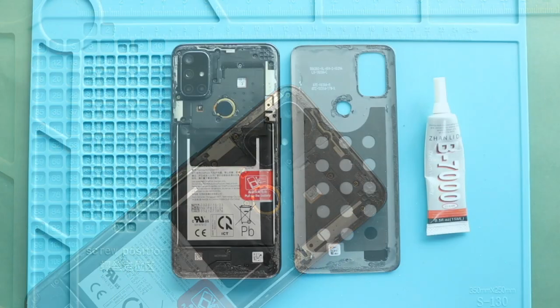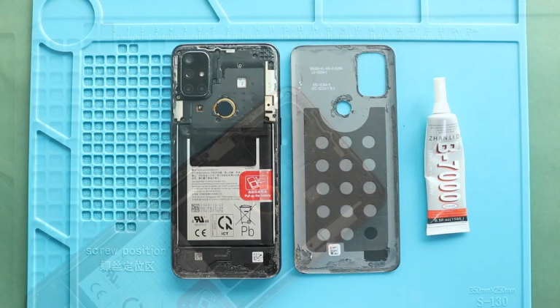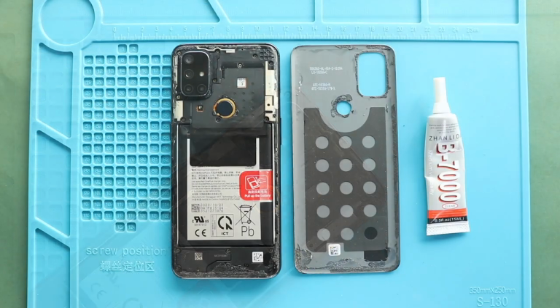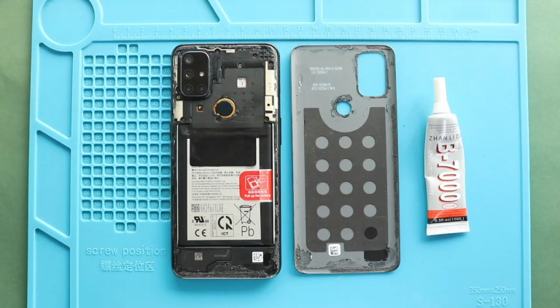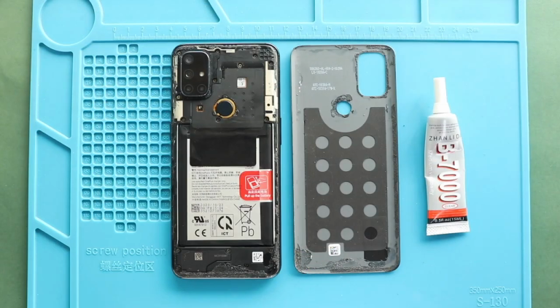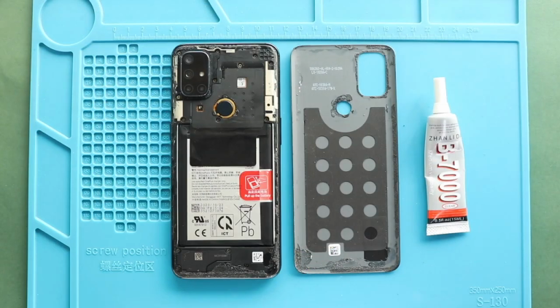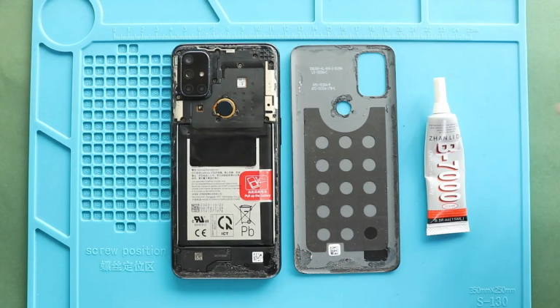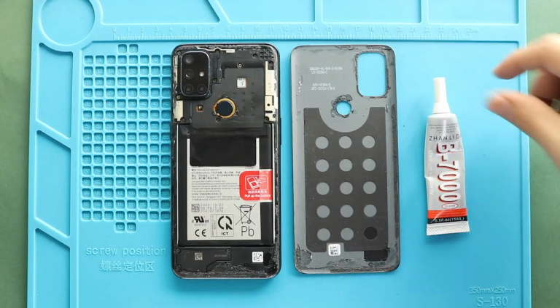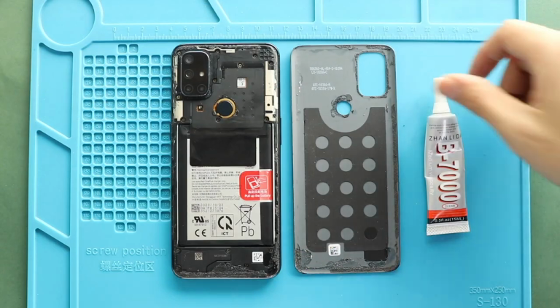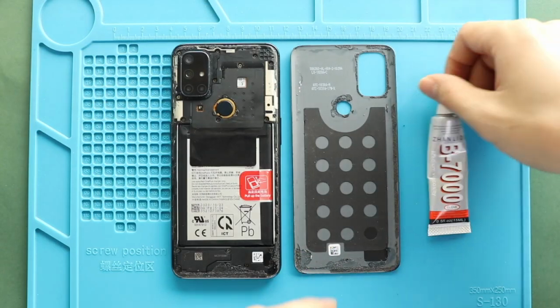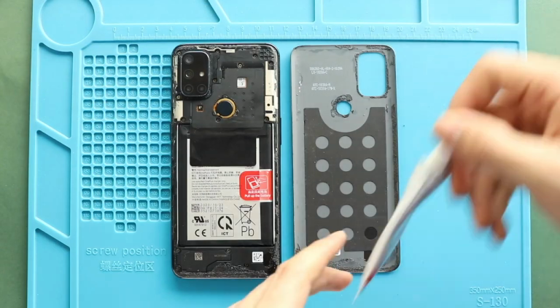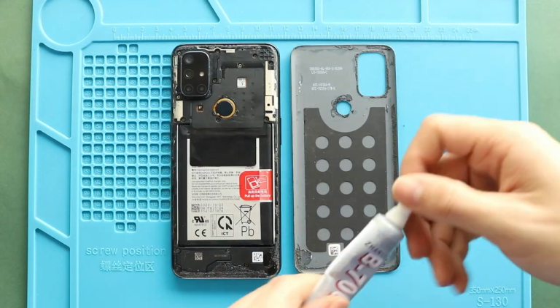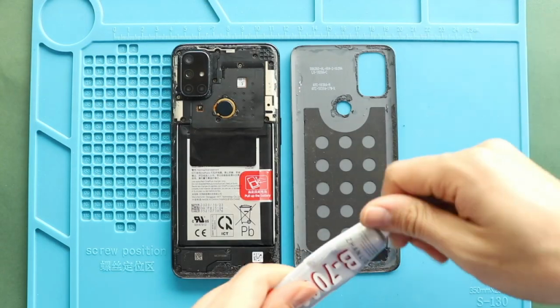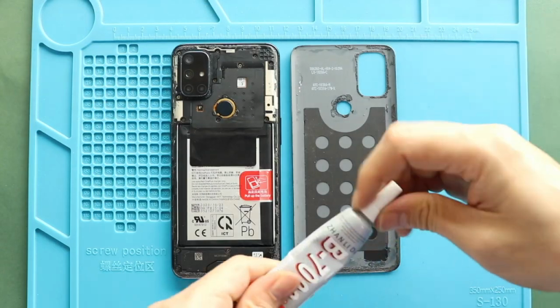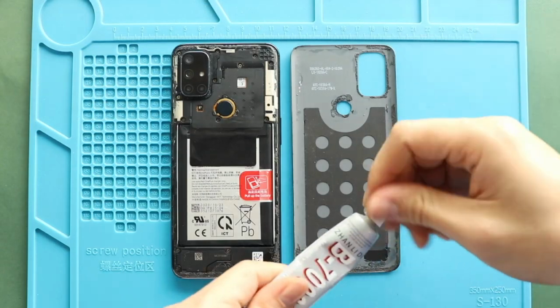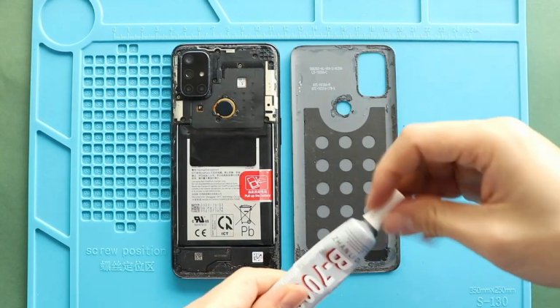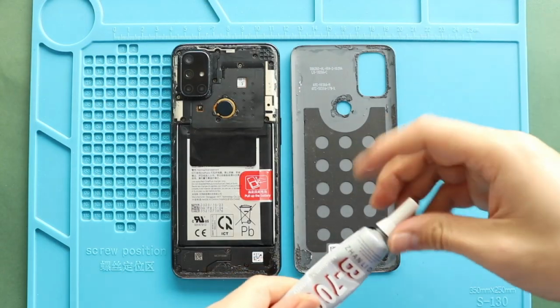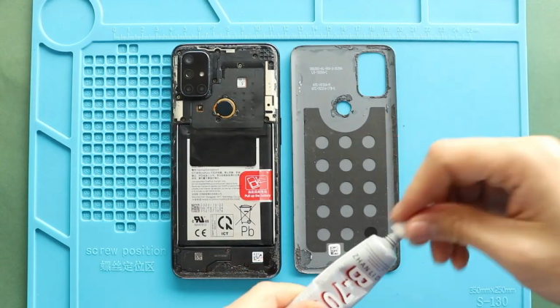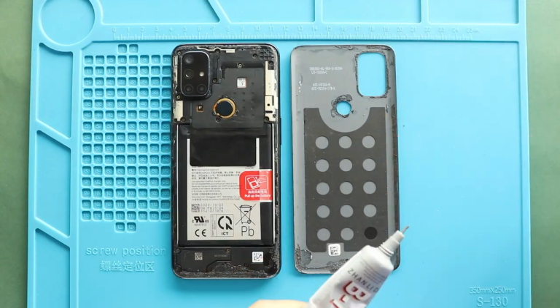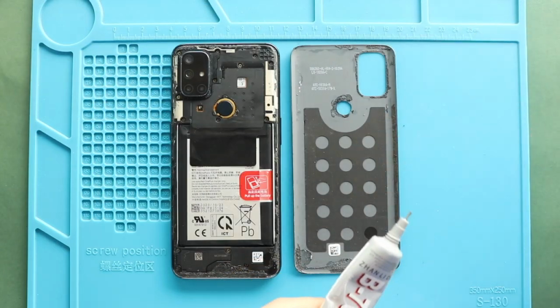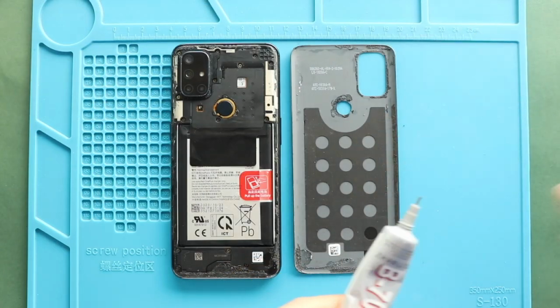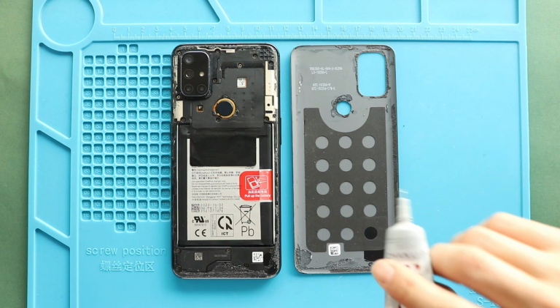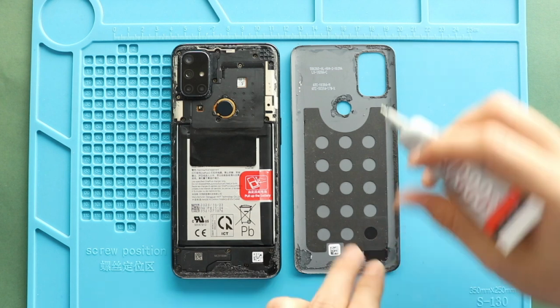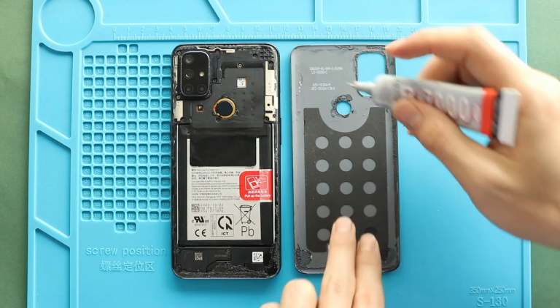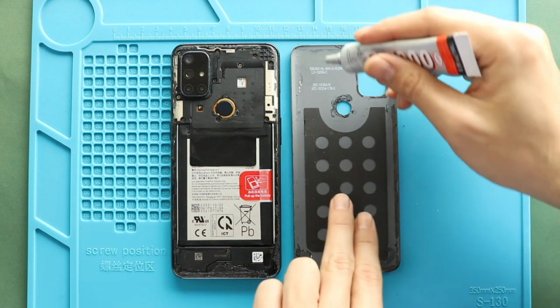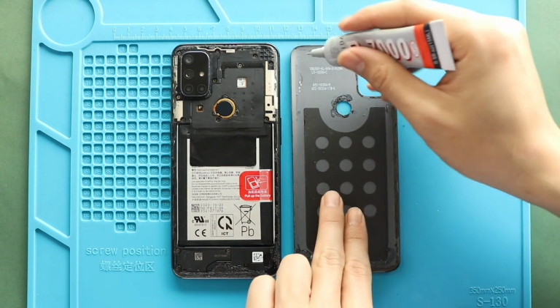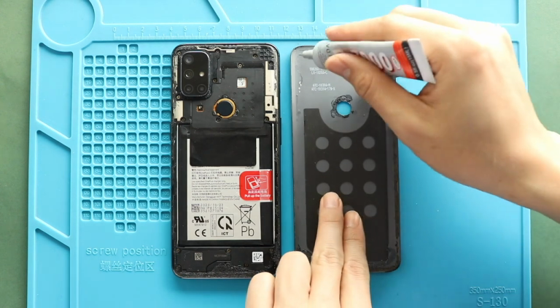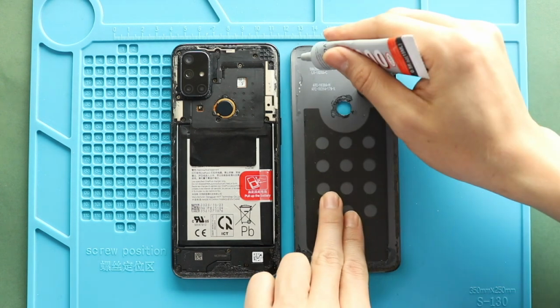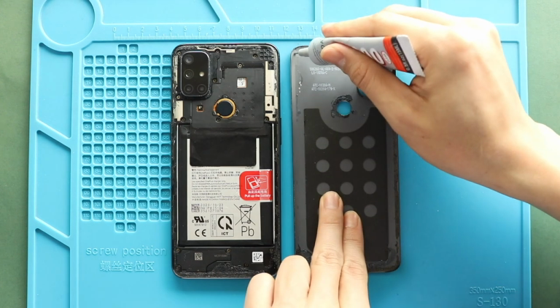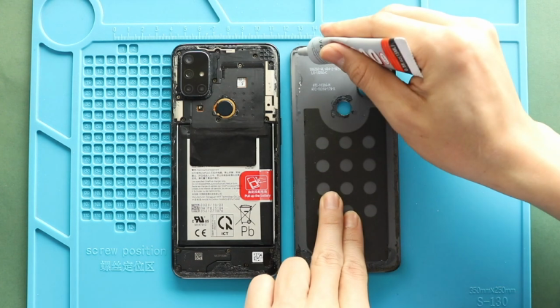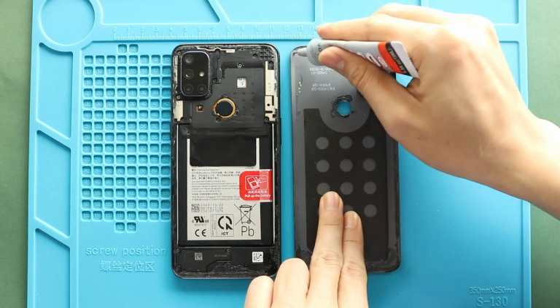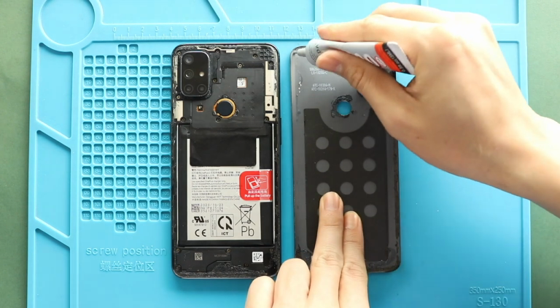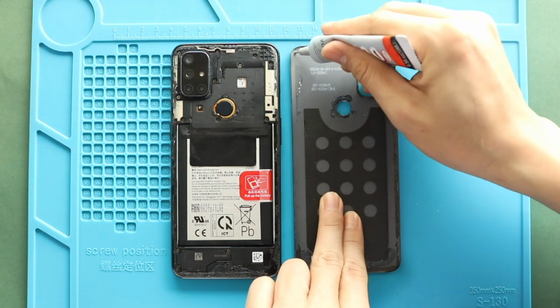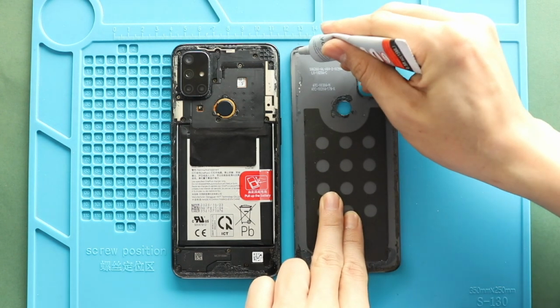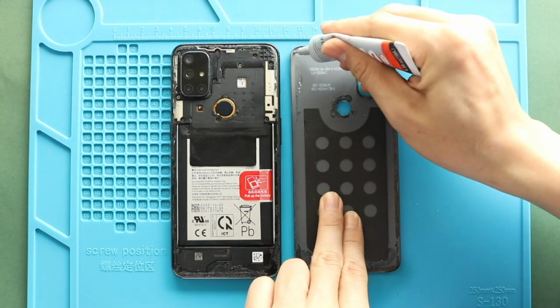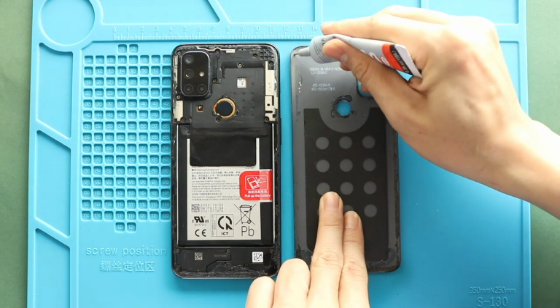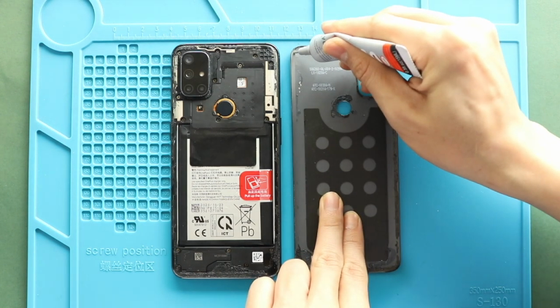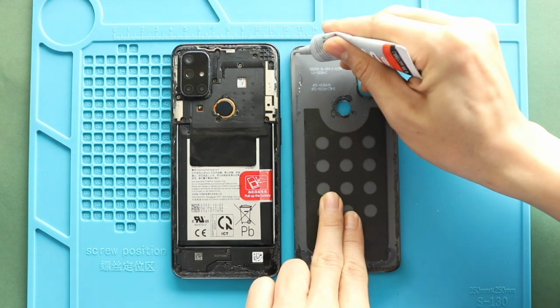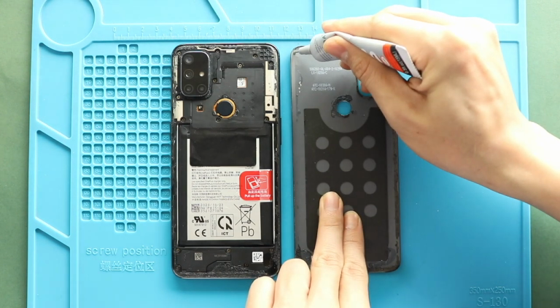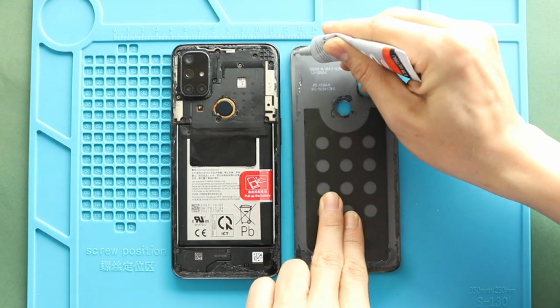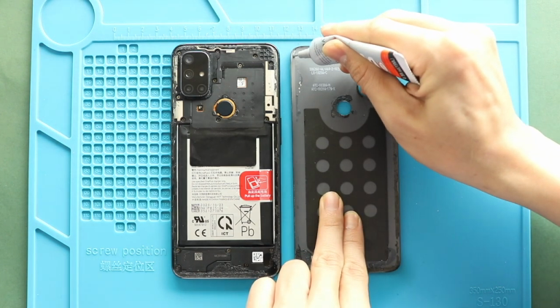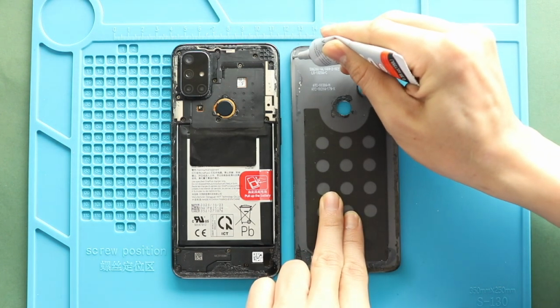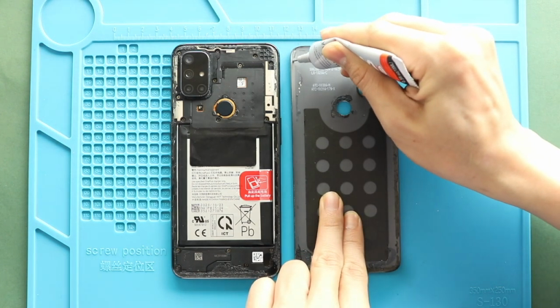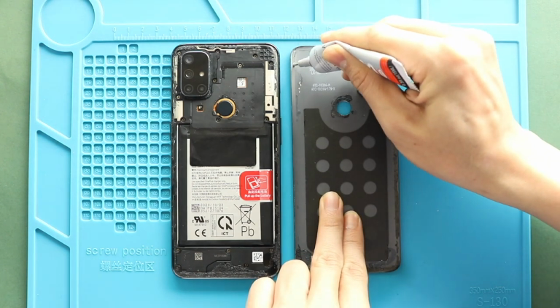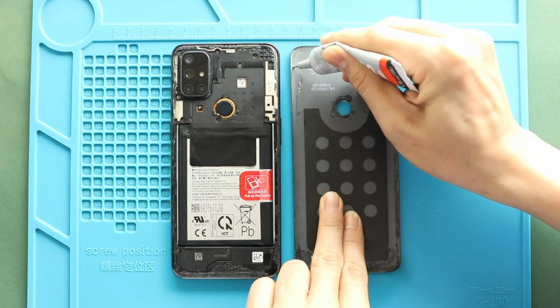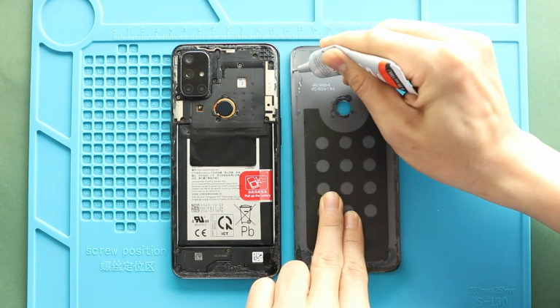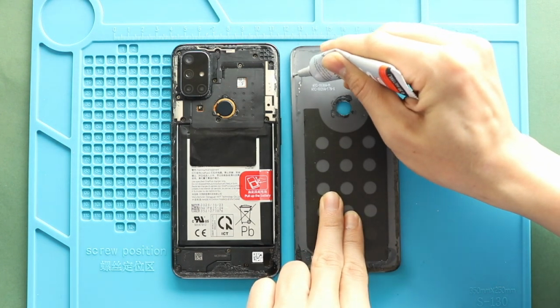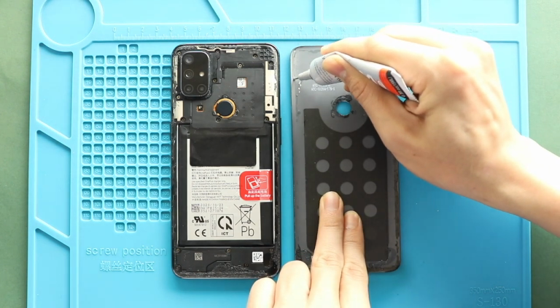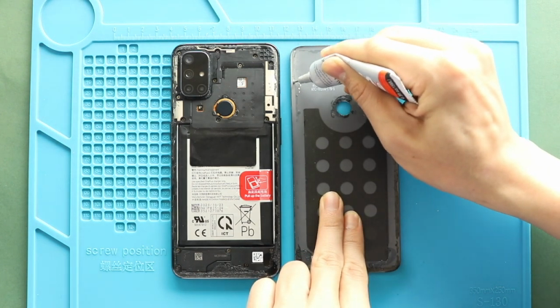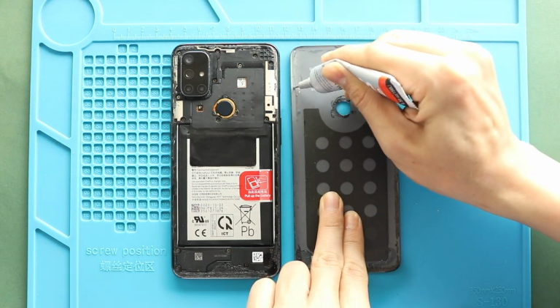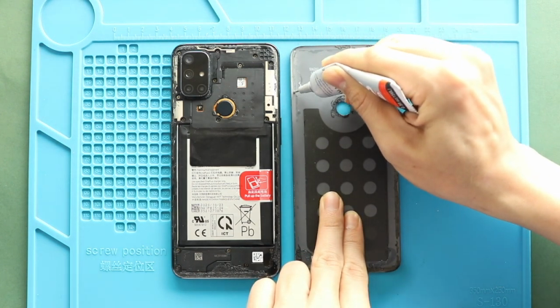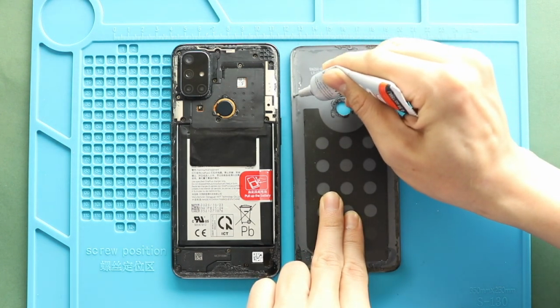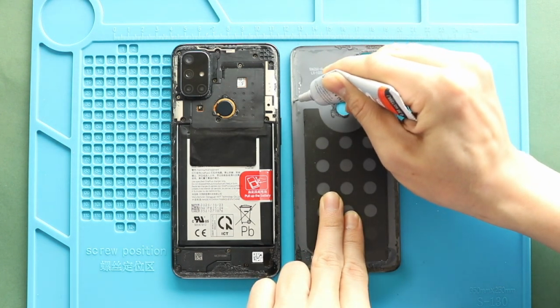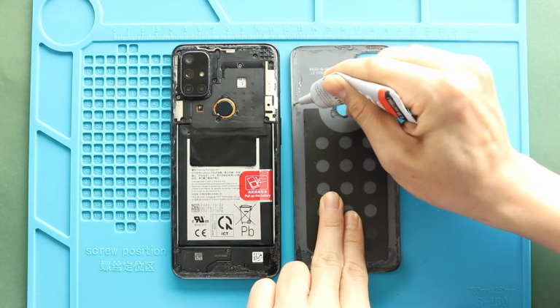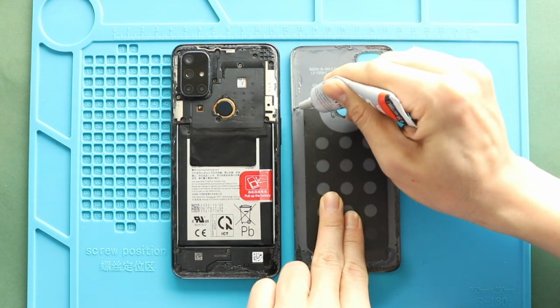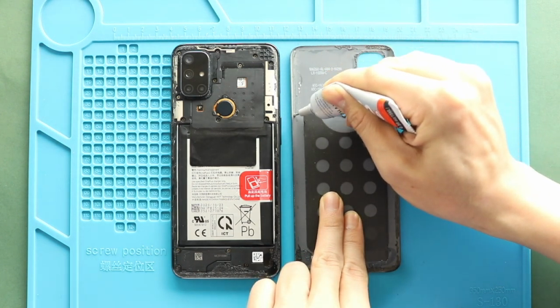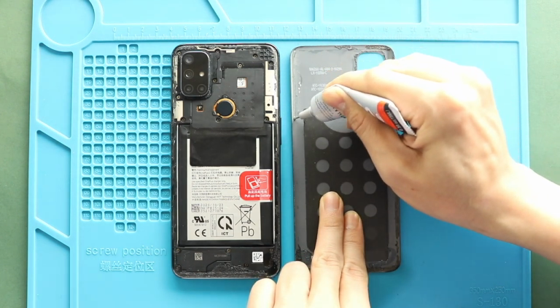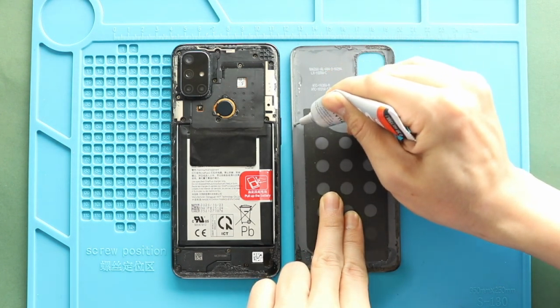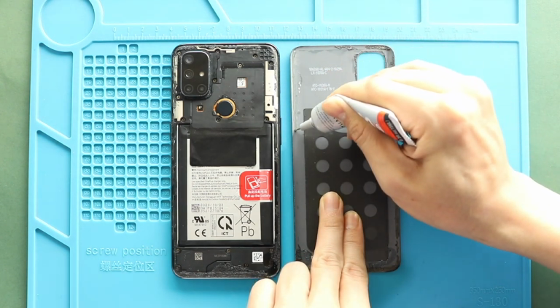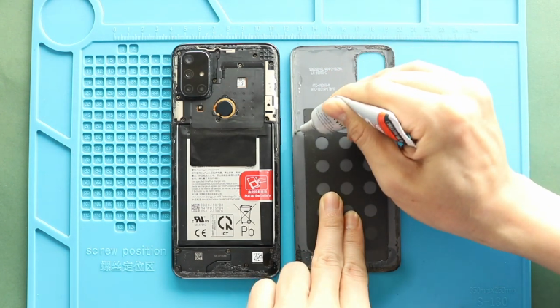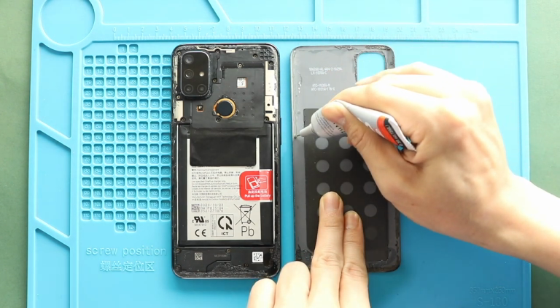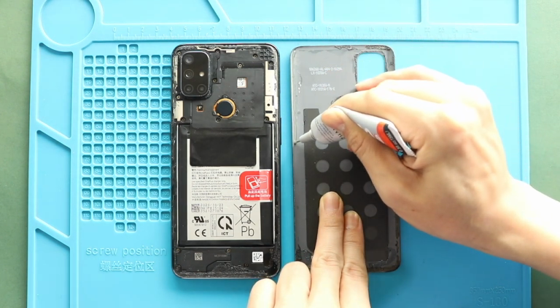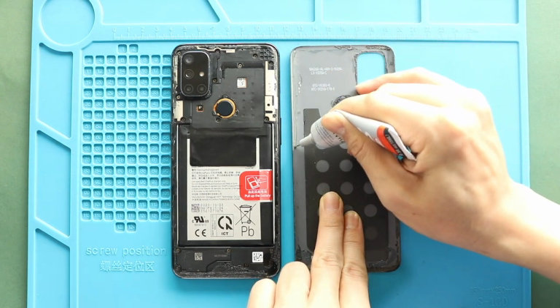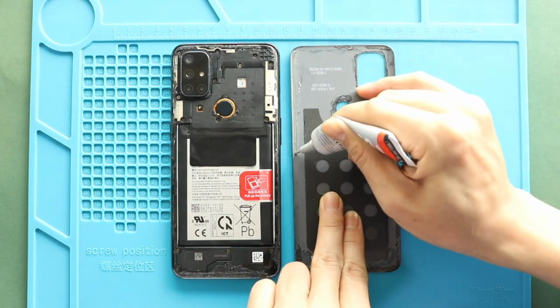Before installing the main back cover, make sure it has enough glue. If not, use B7000 glue or only double-sided back adhesive.